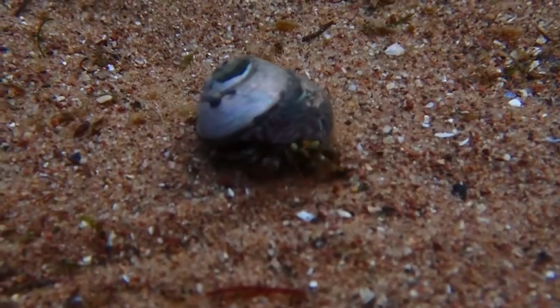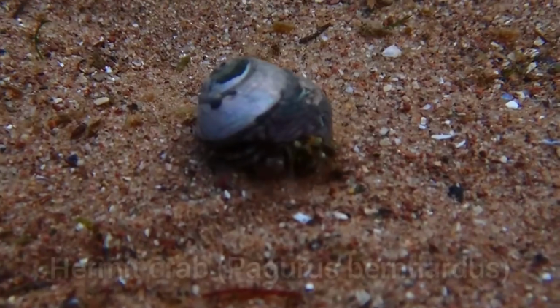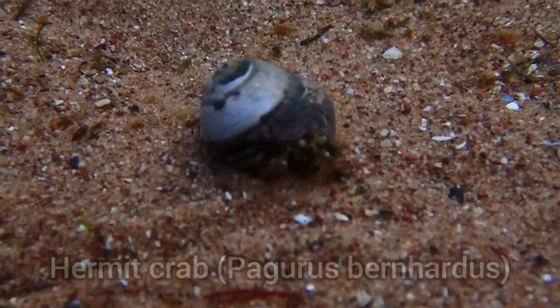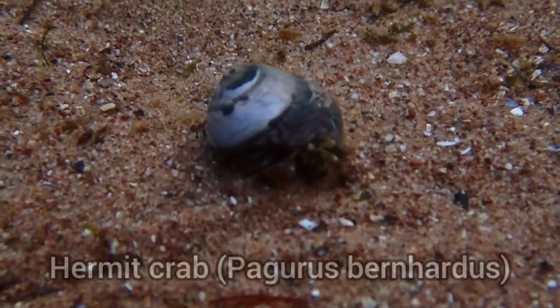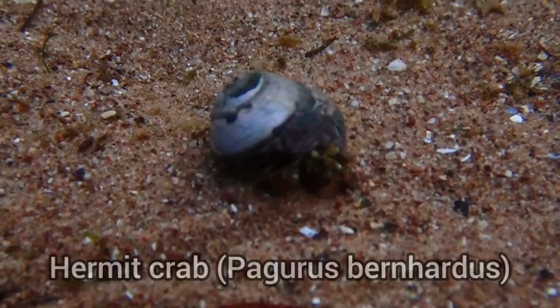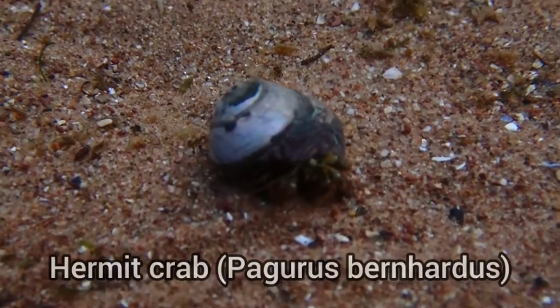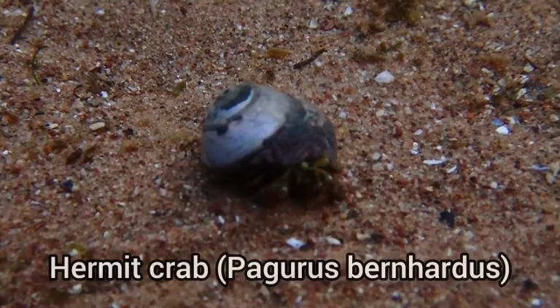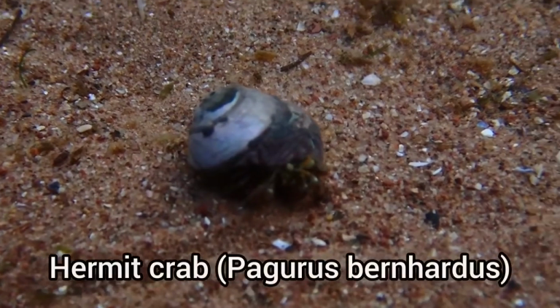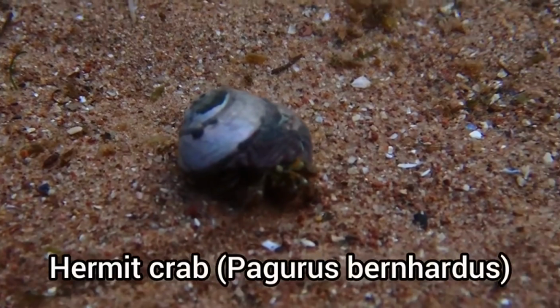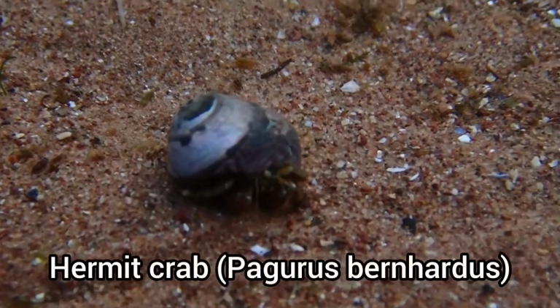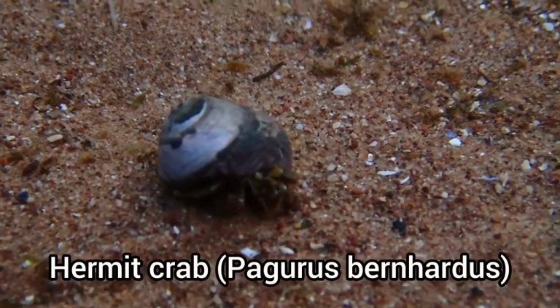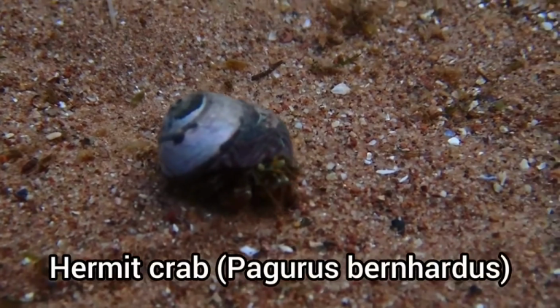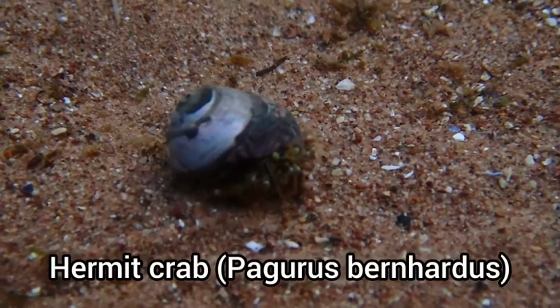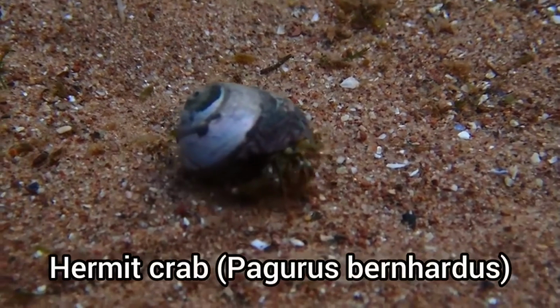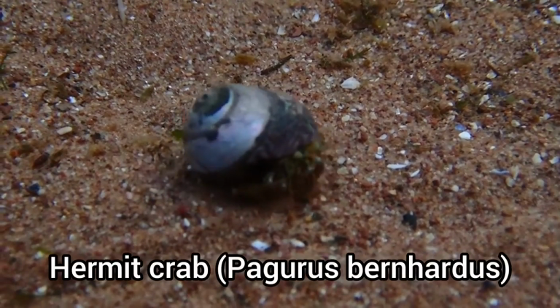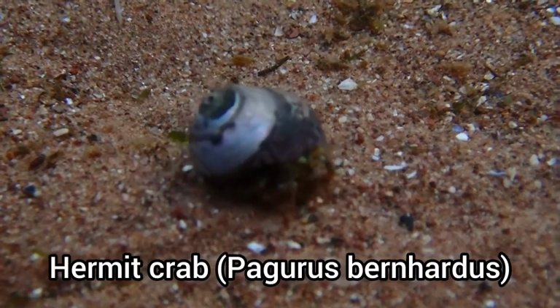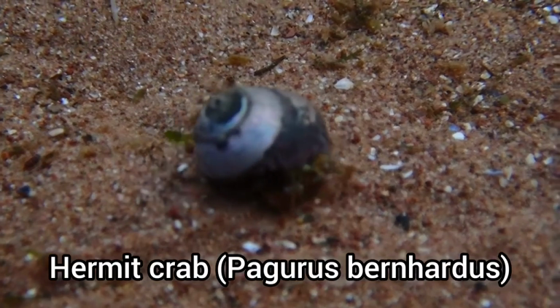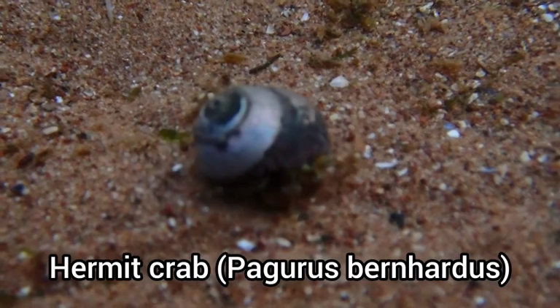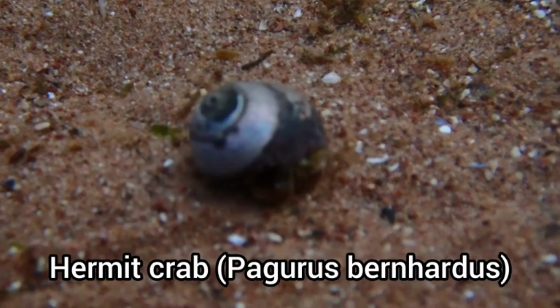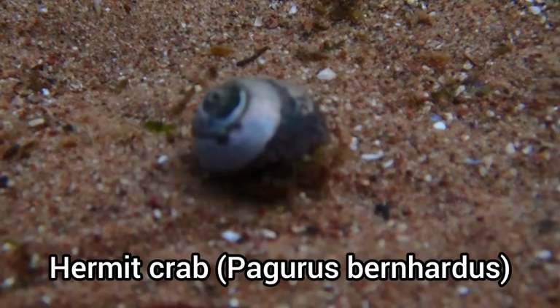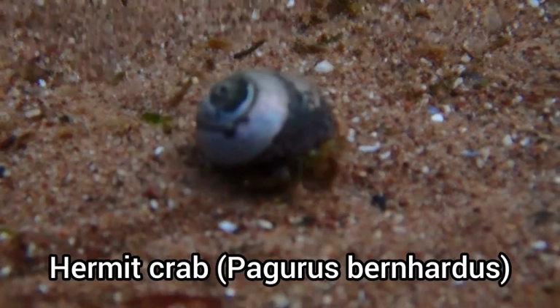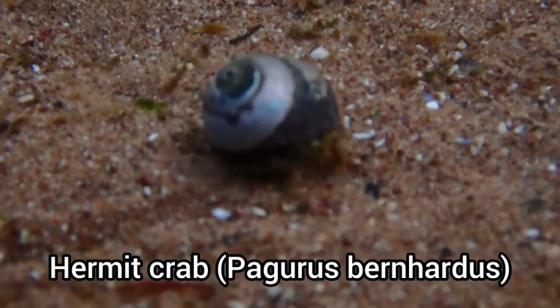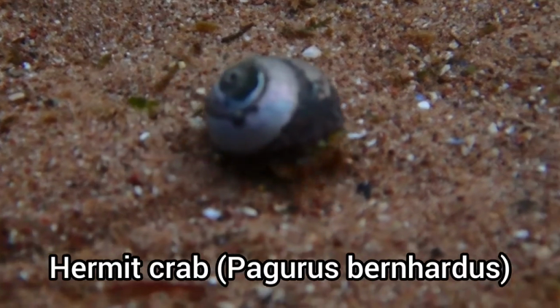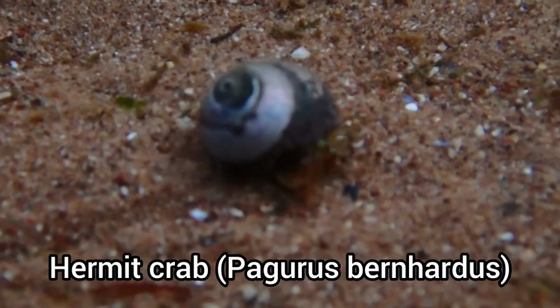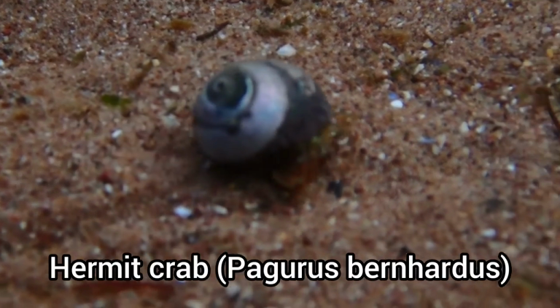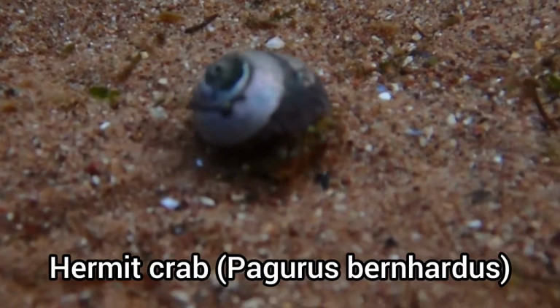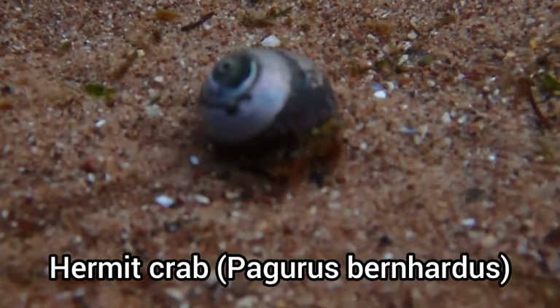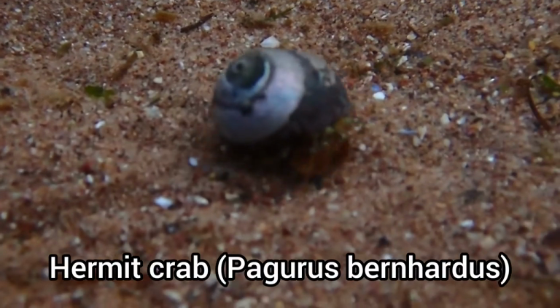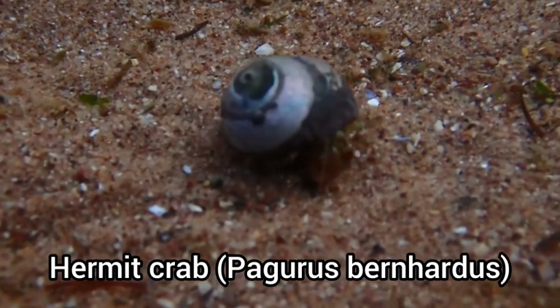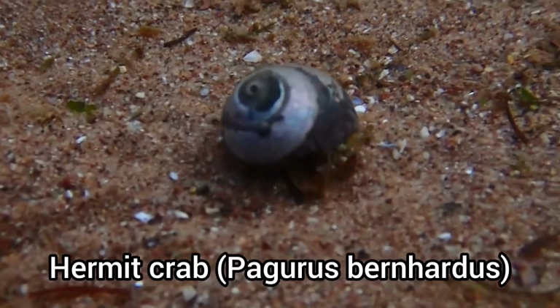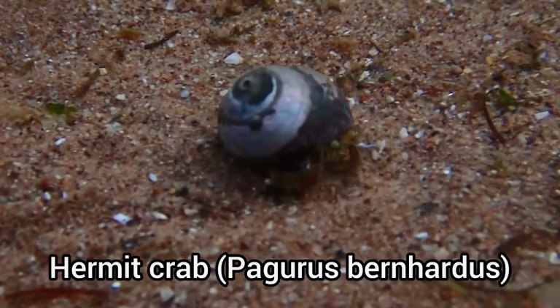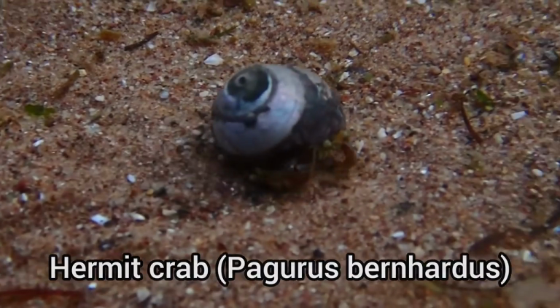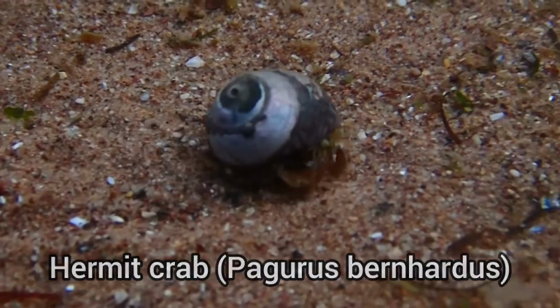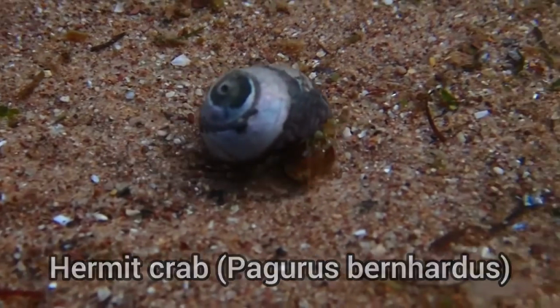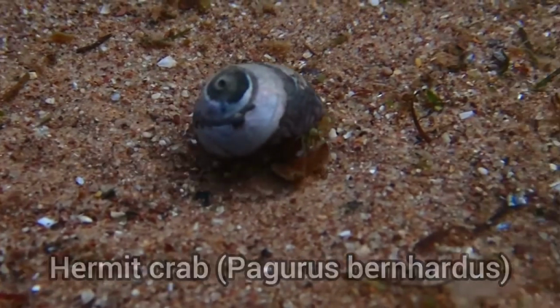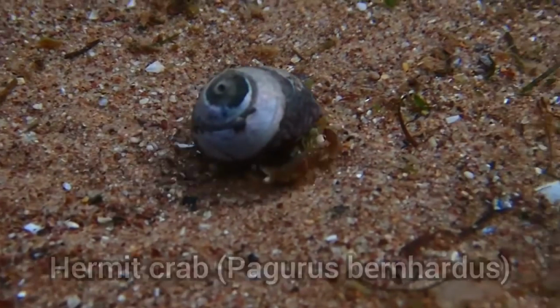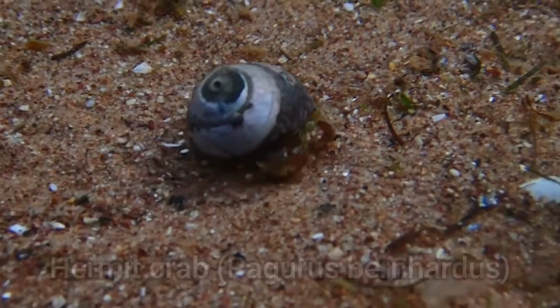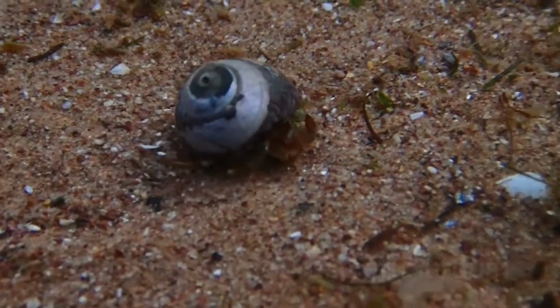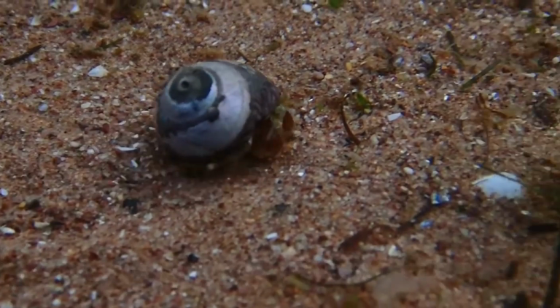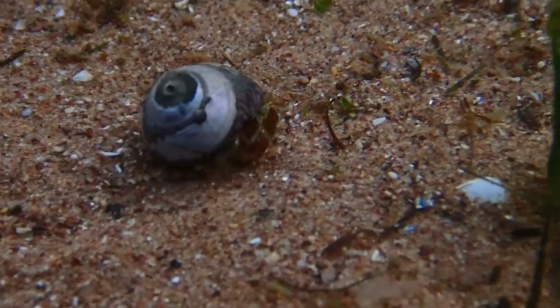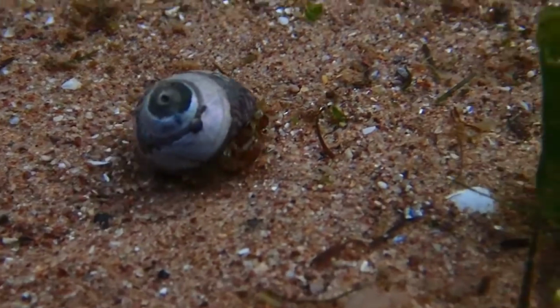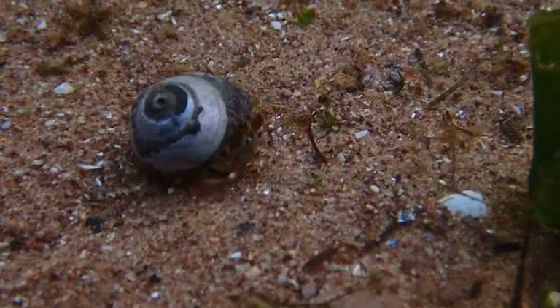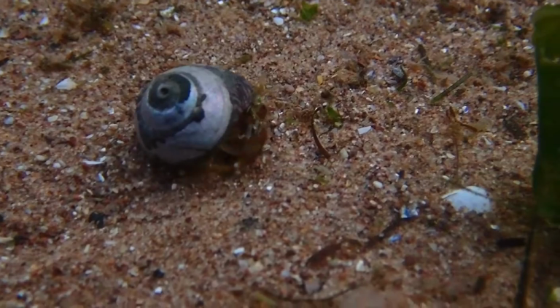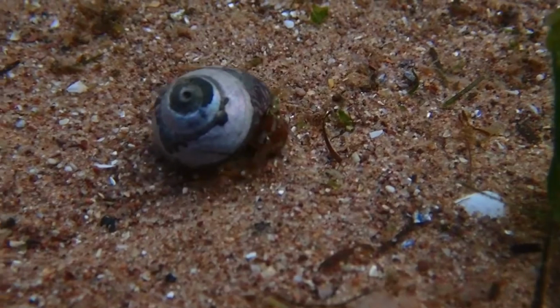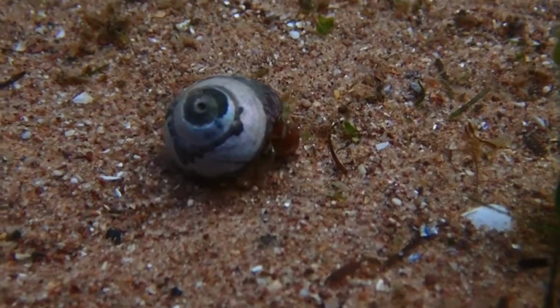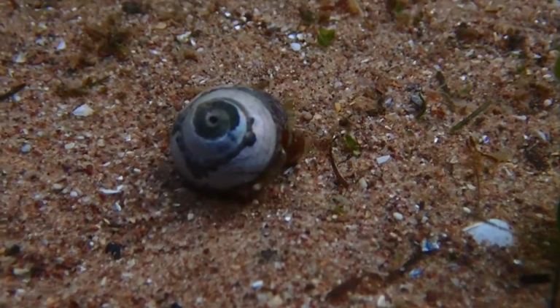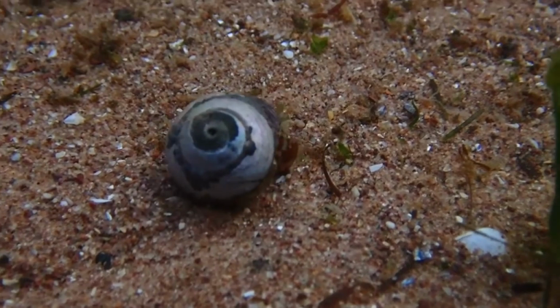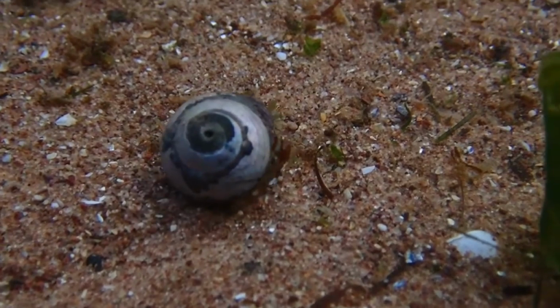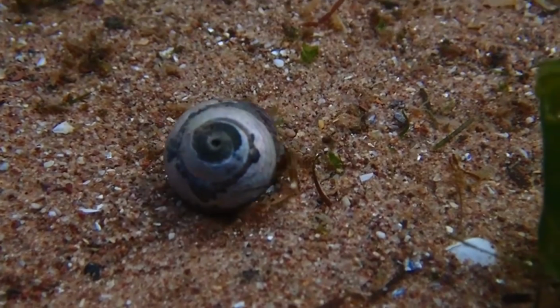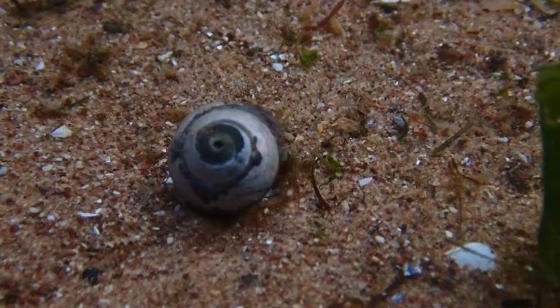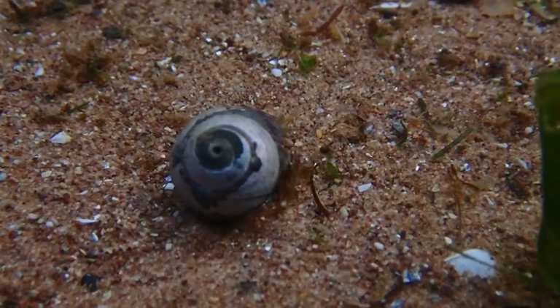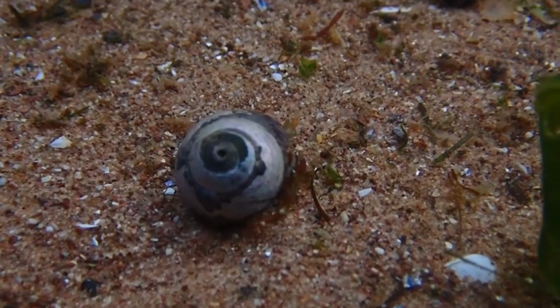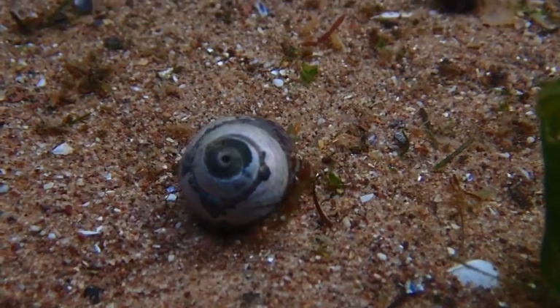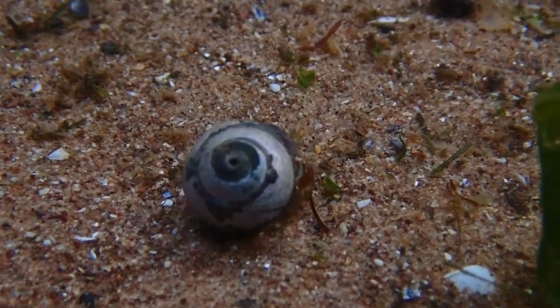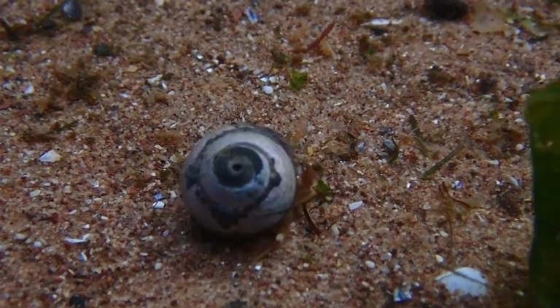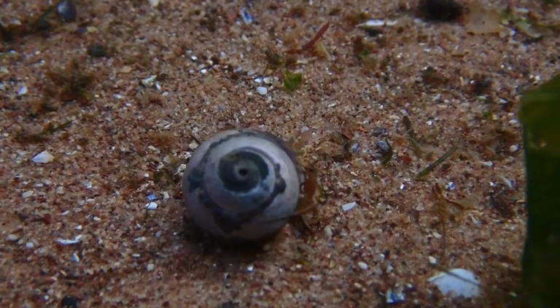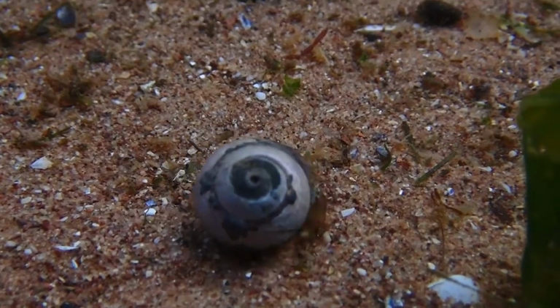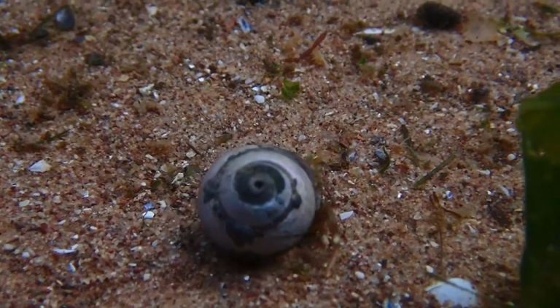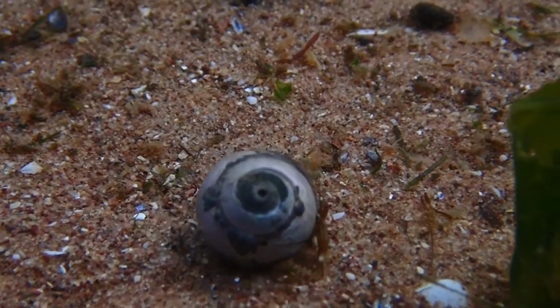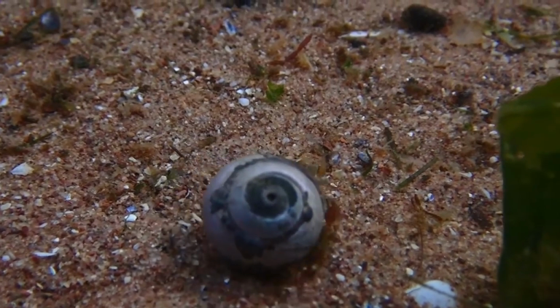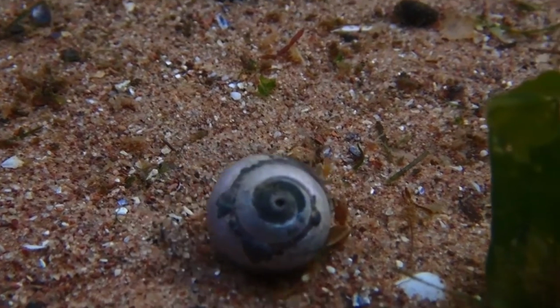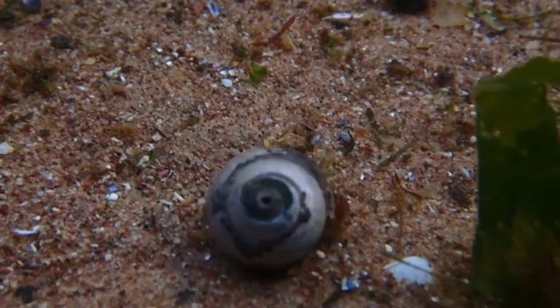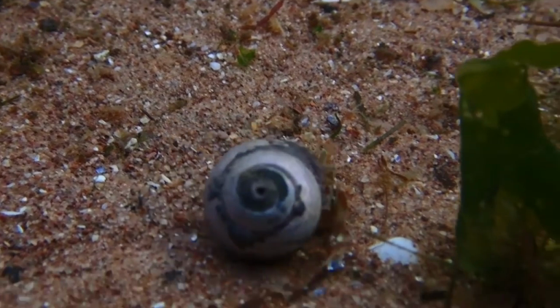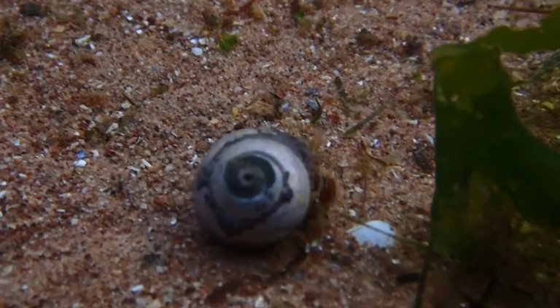This was actually the first time I filmed hermit crabs with the Olympus, and once again the zoom capabilities really helped me out.